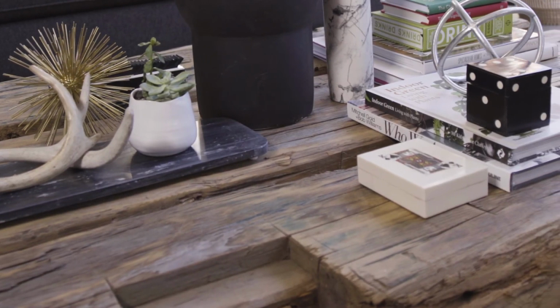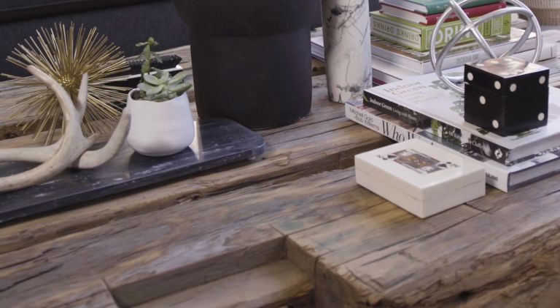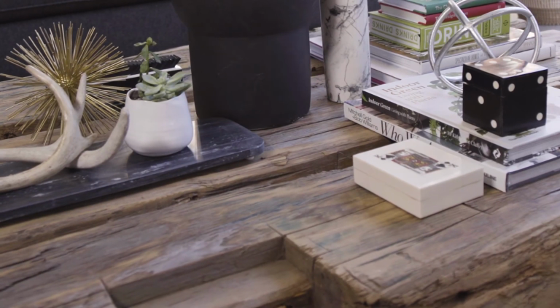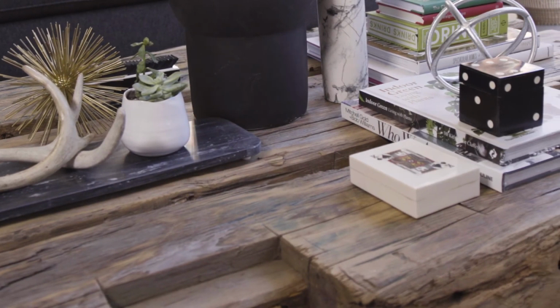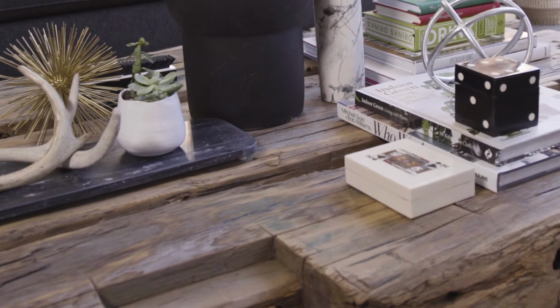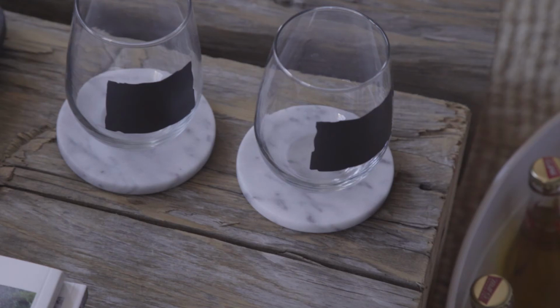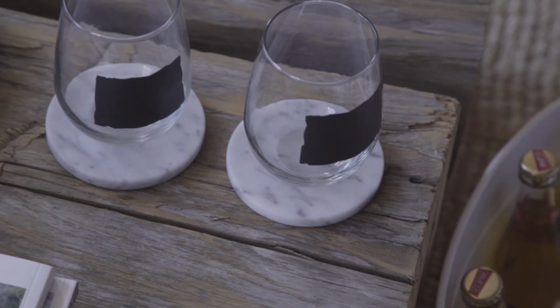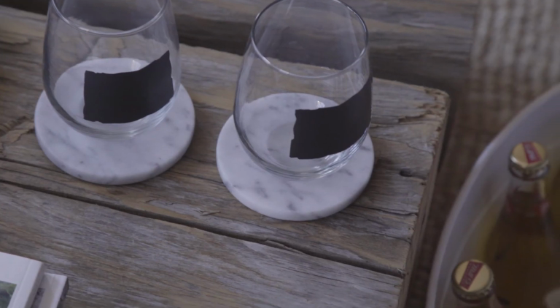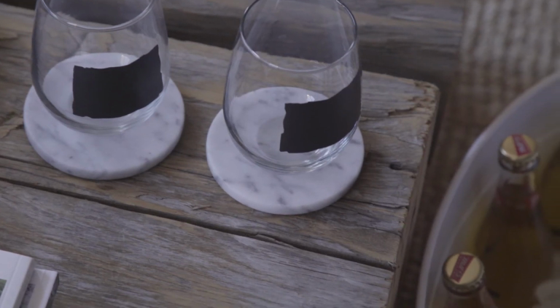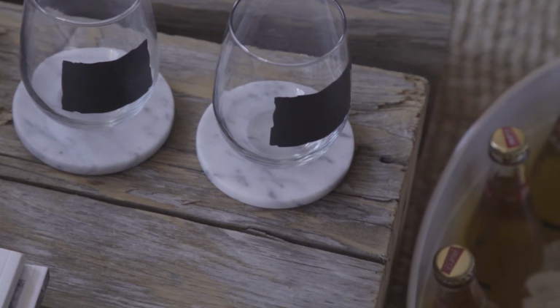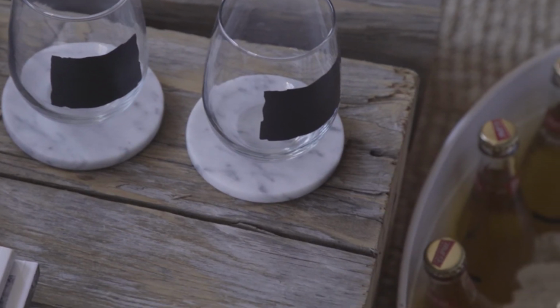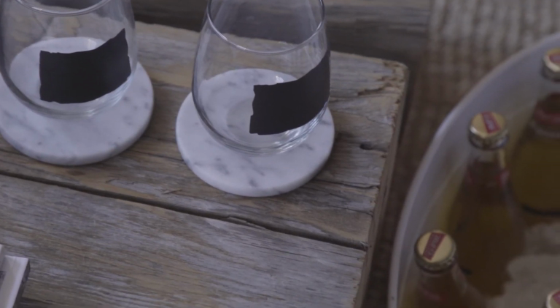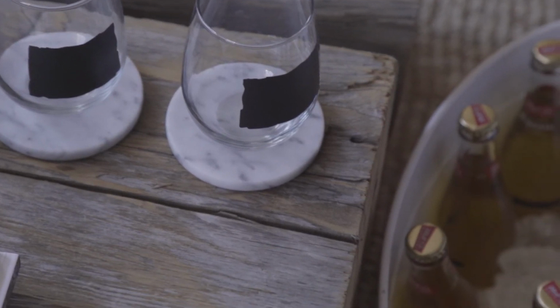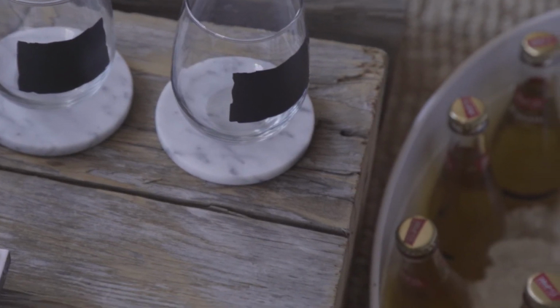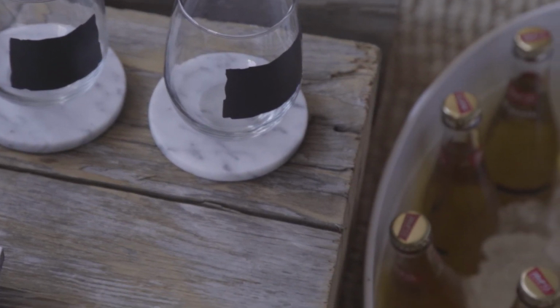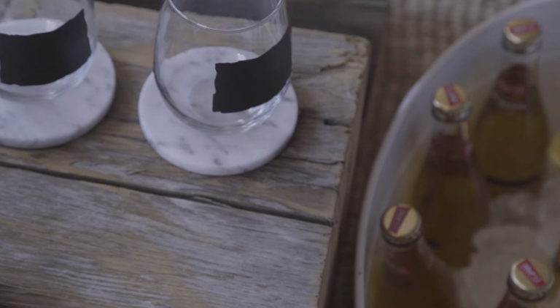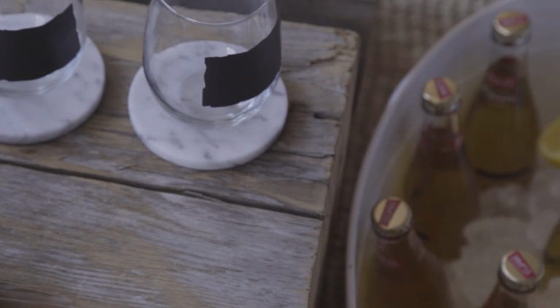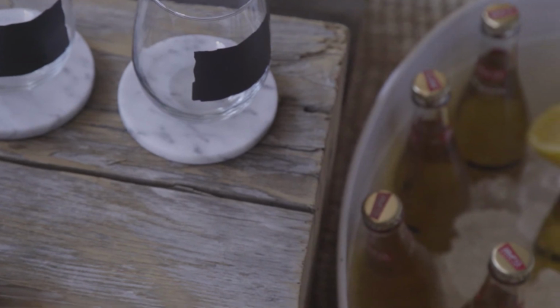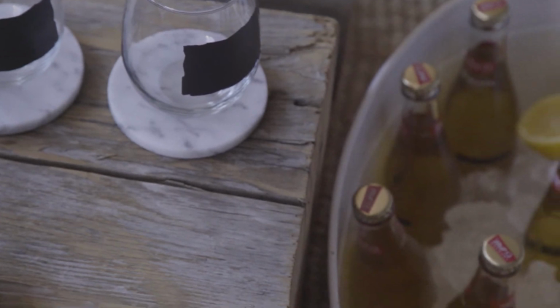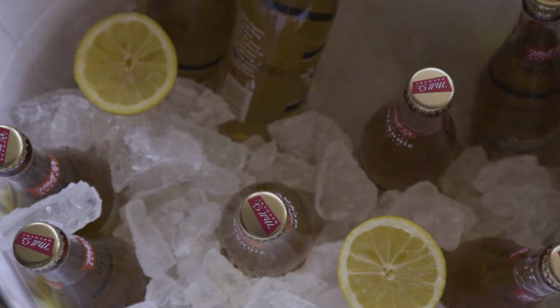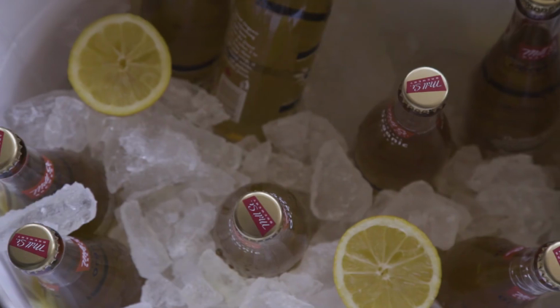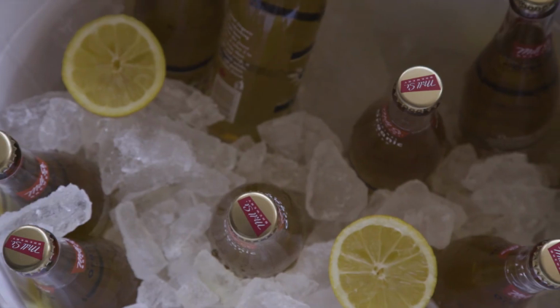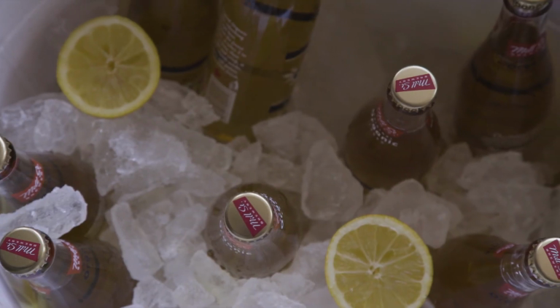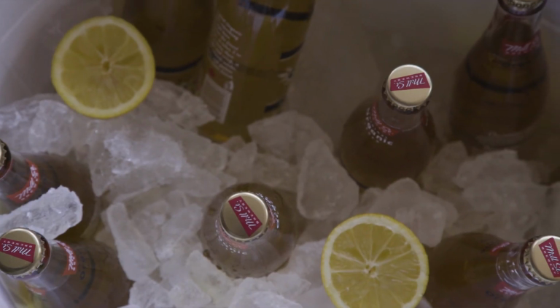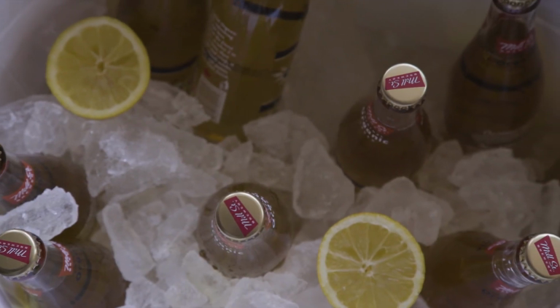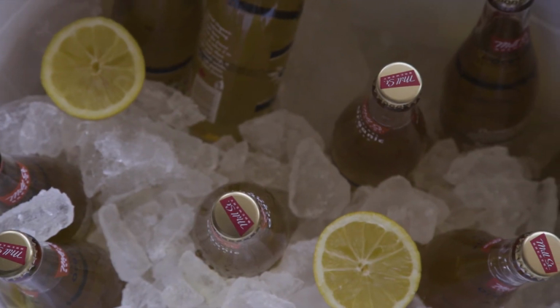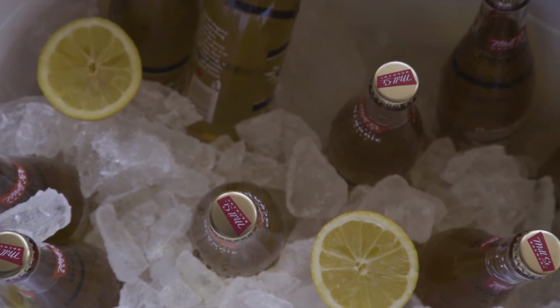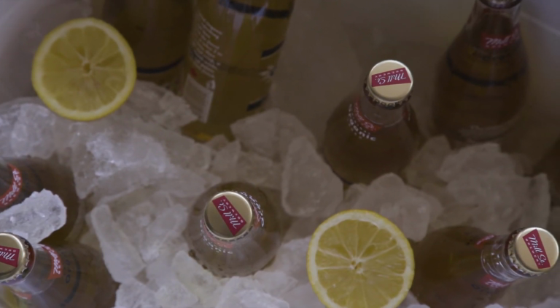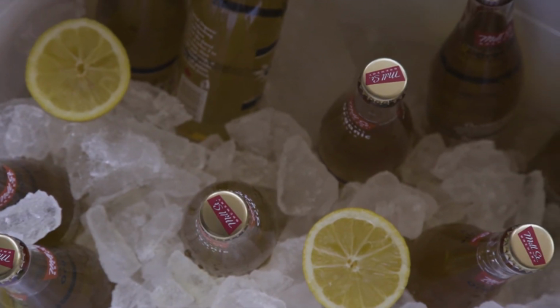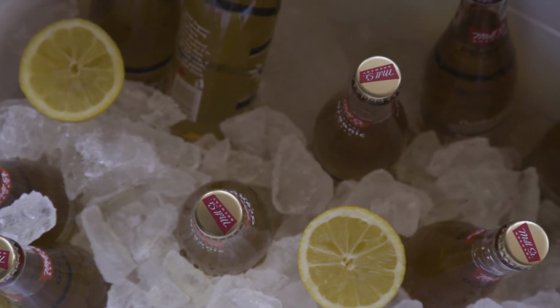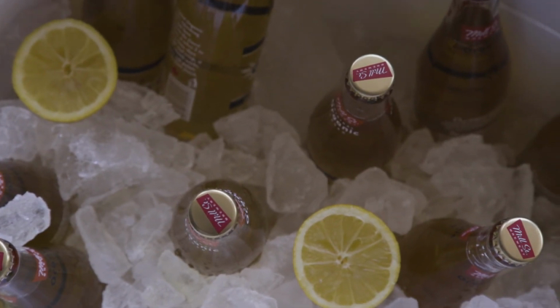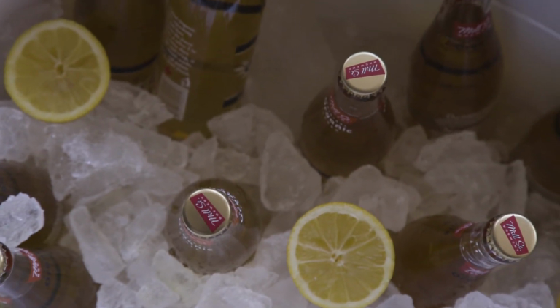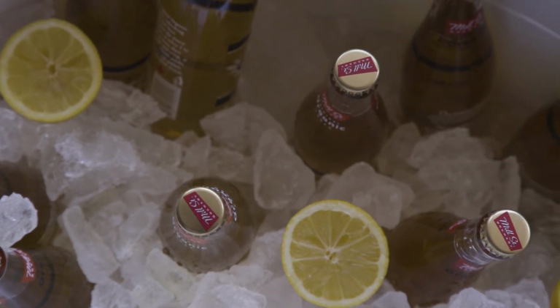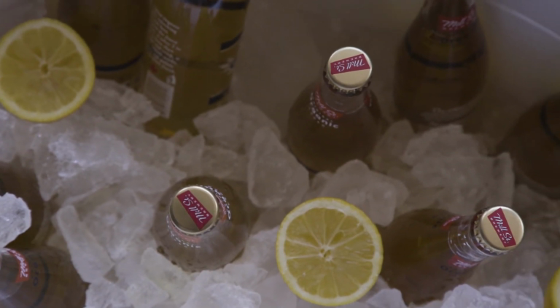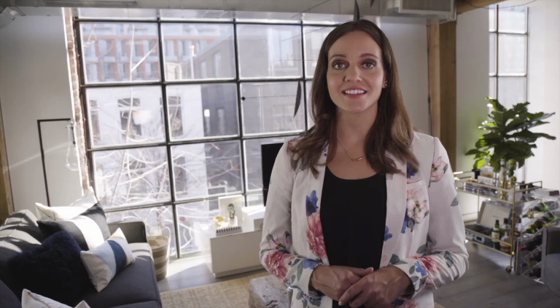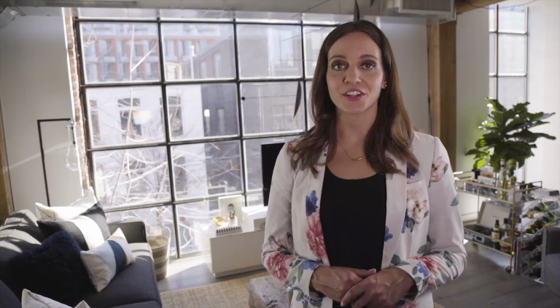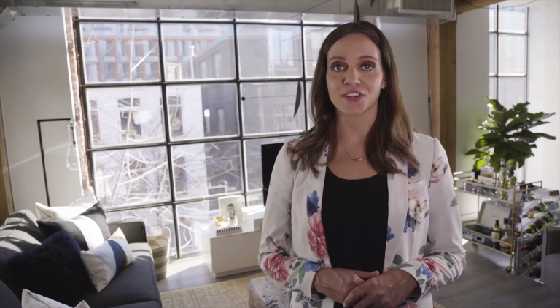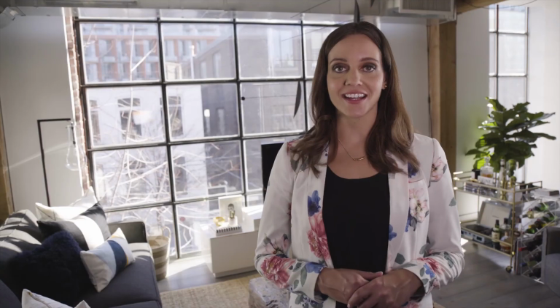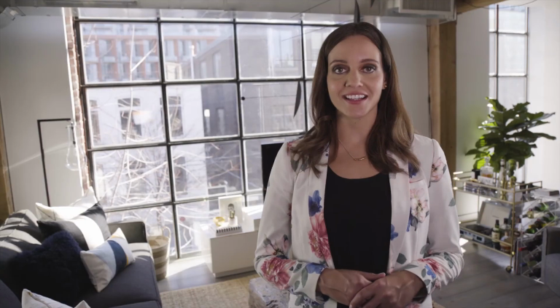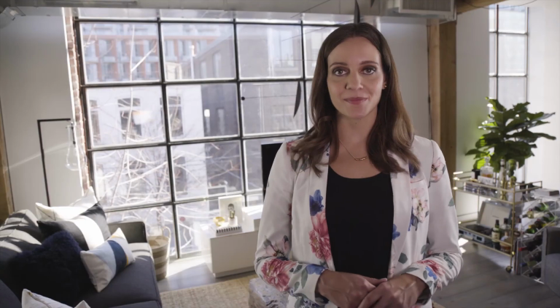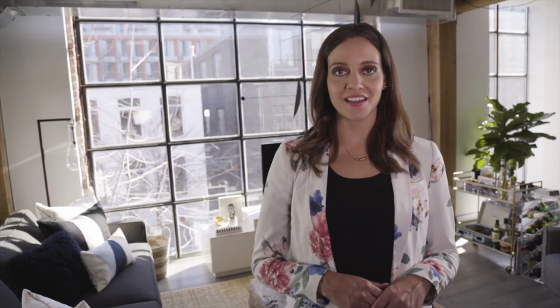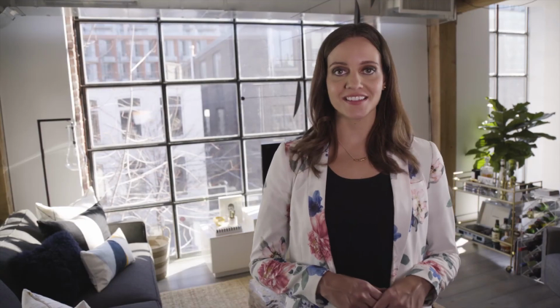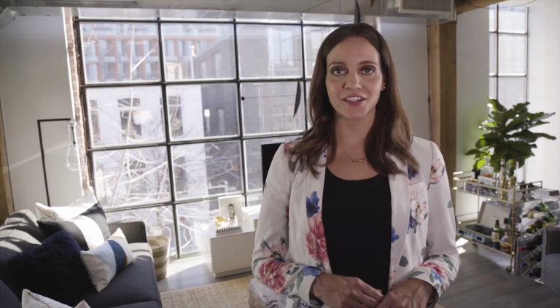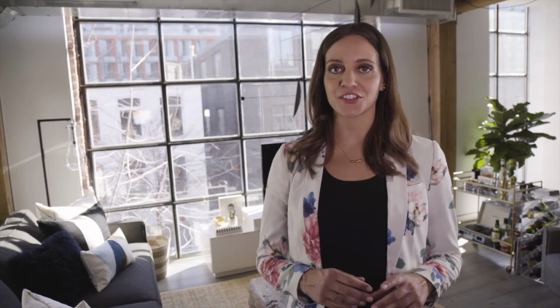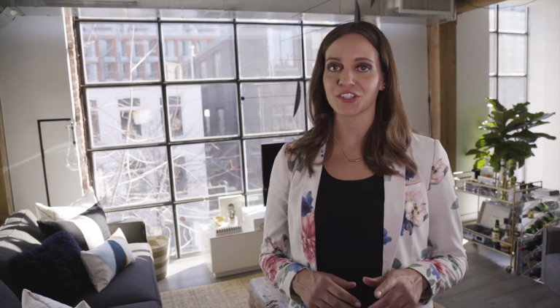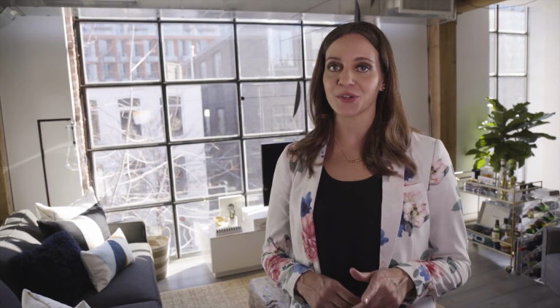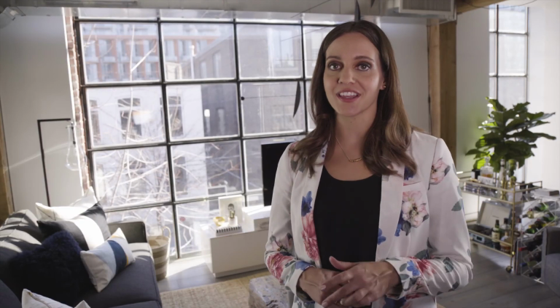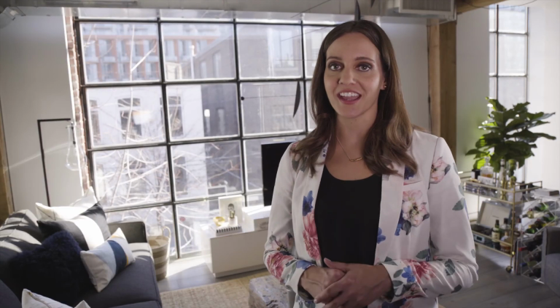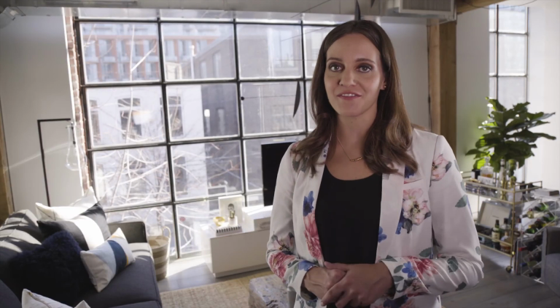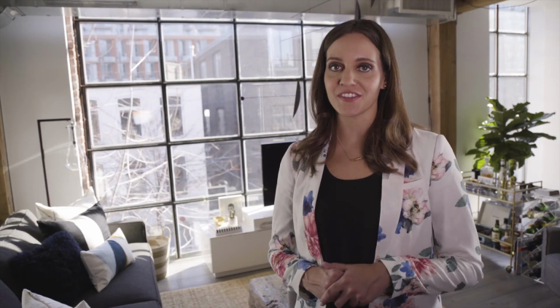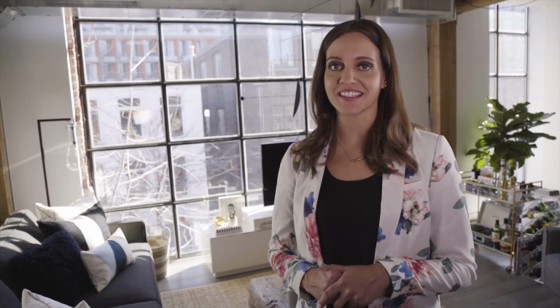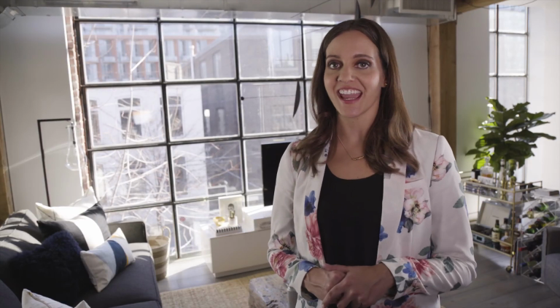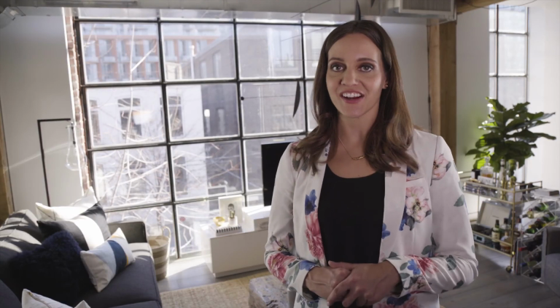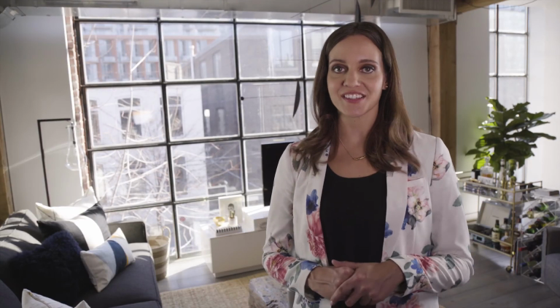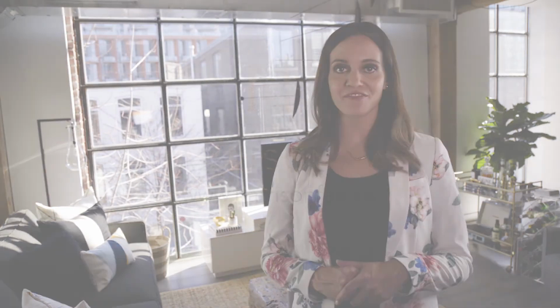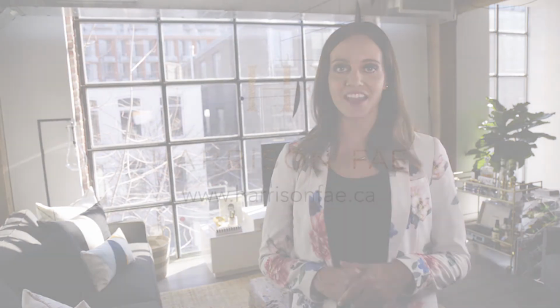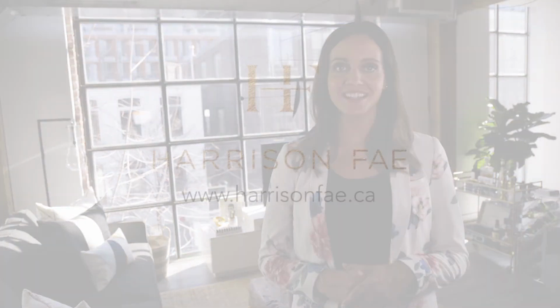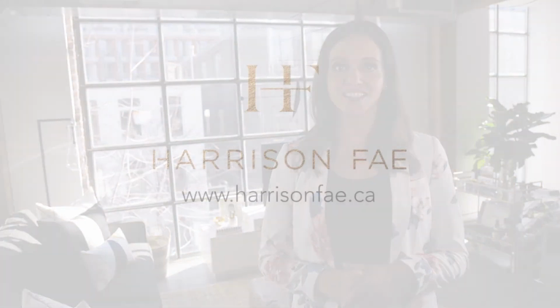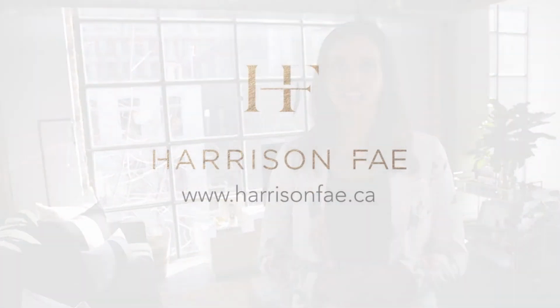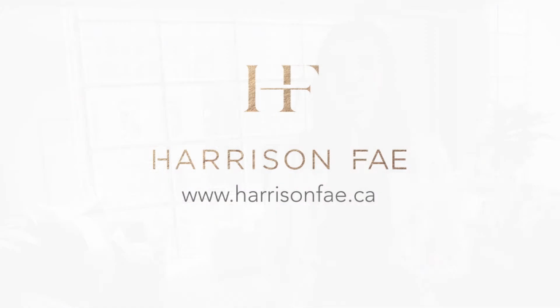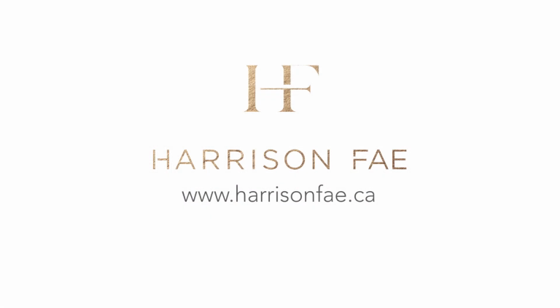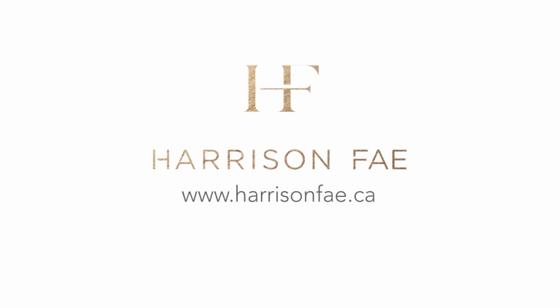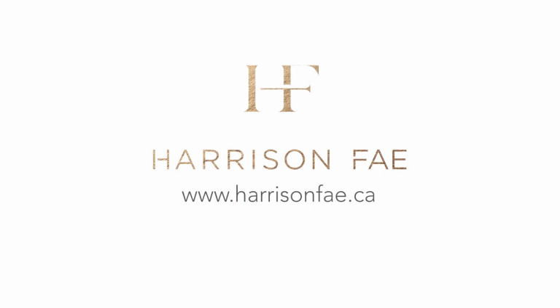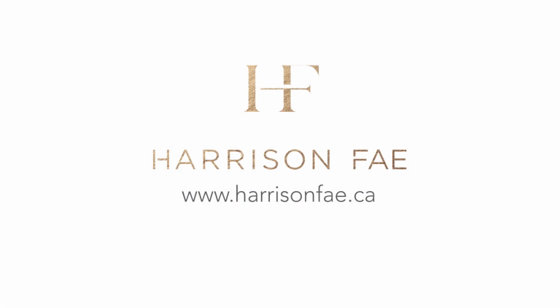It provides a great conversational piece and fits well in this space. For more ideas on creating a space tailored to your life, visit HarrisonFey.ca.